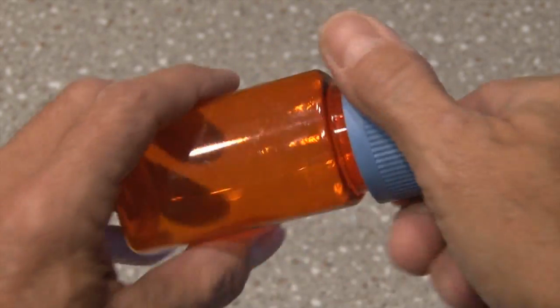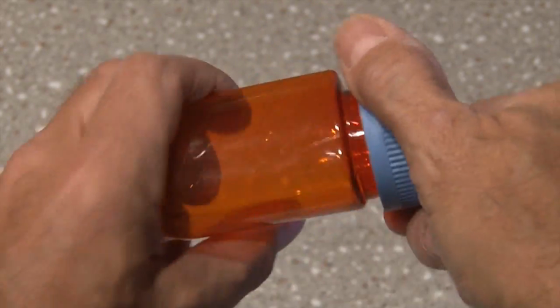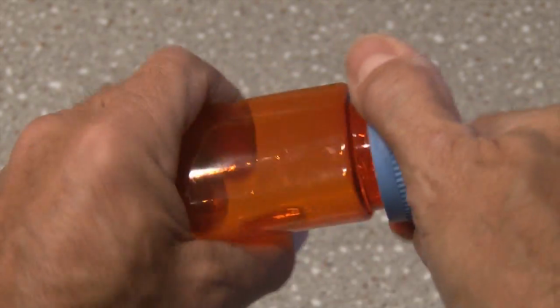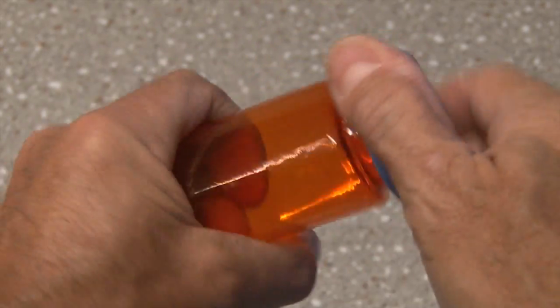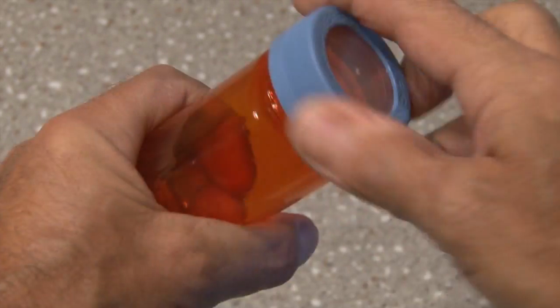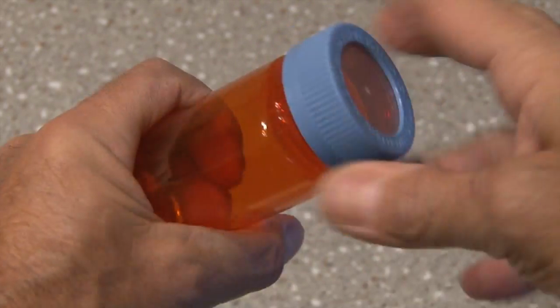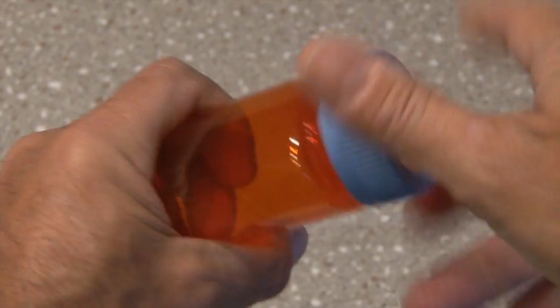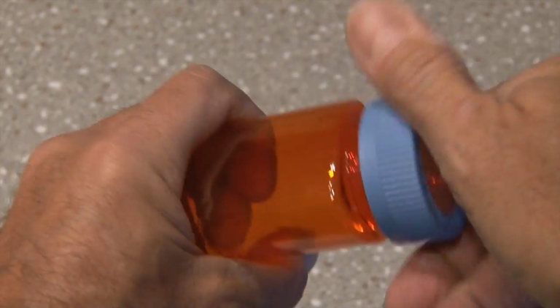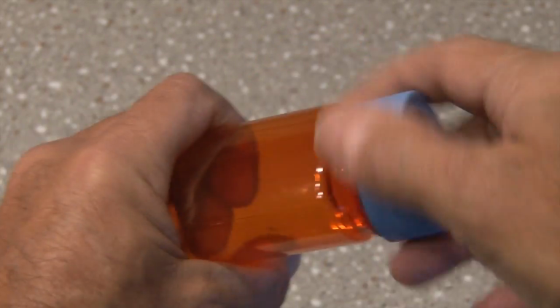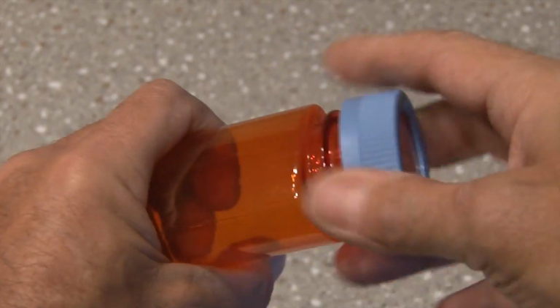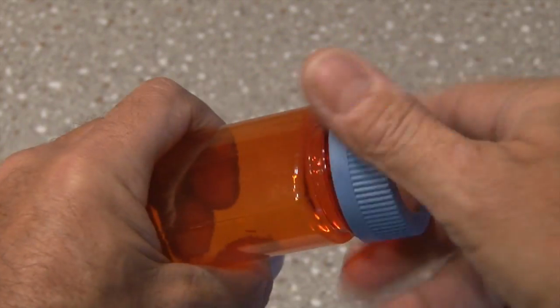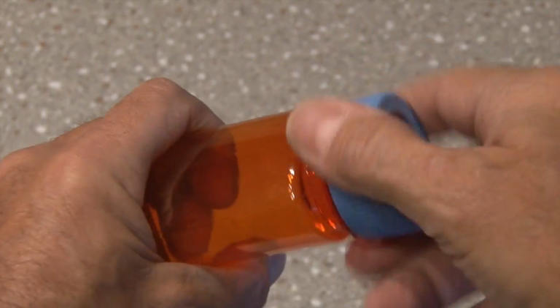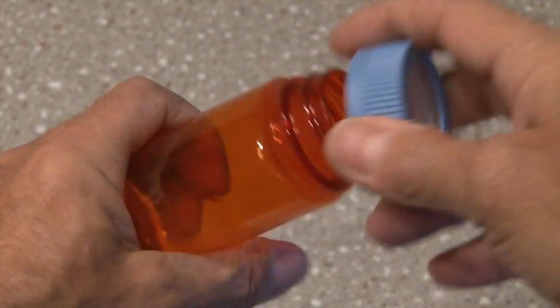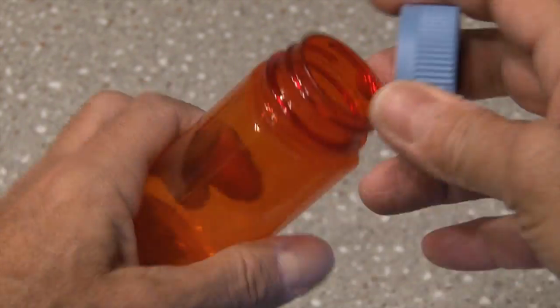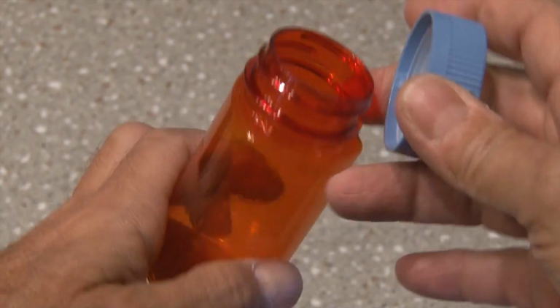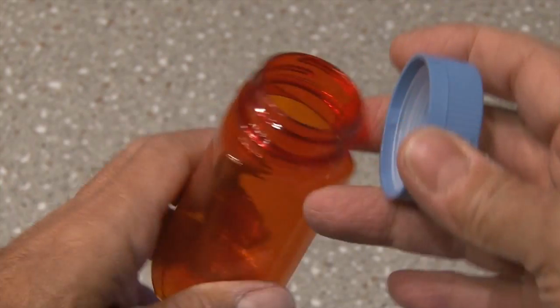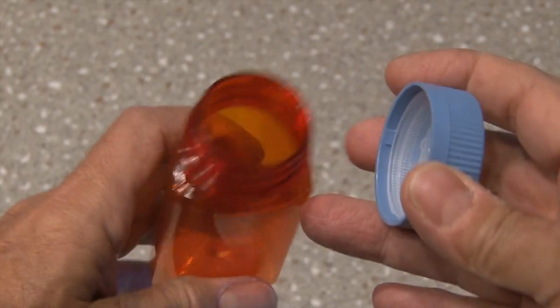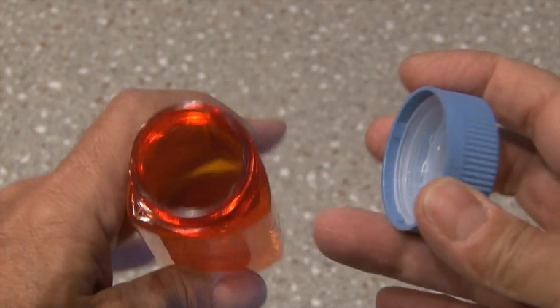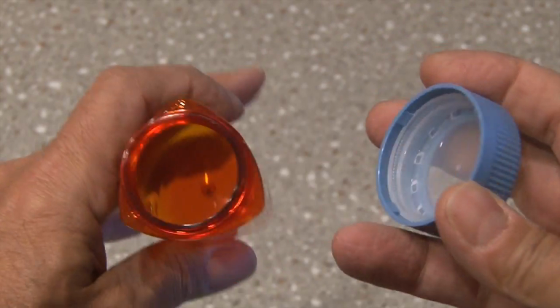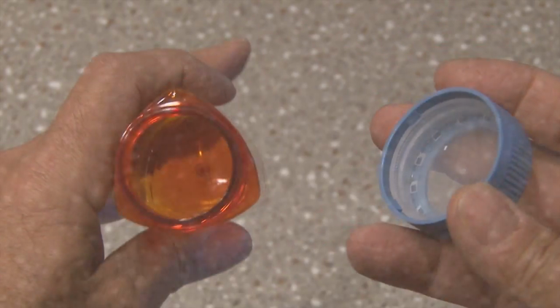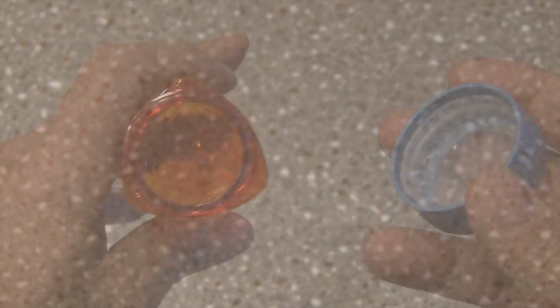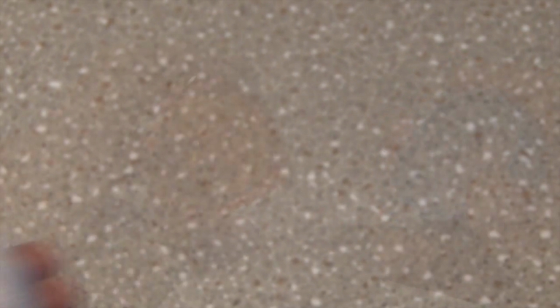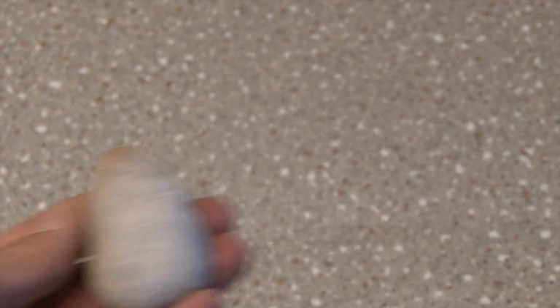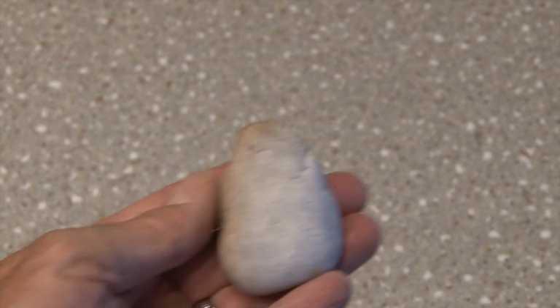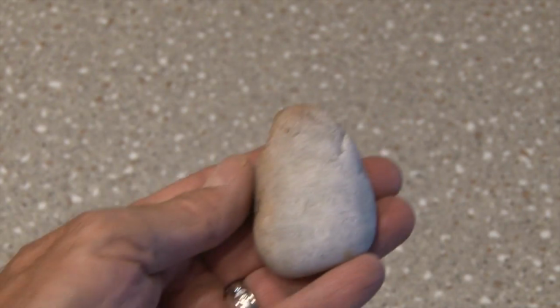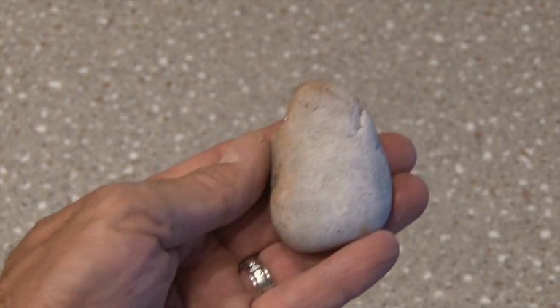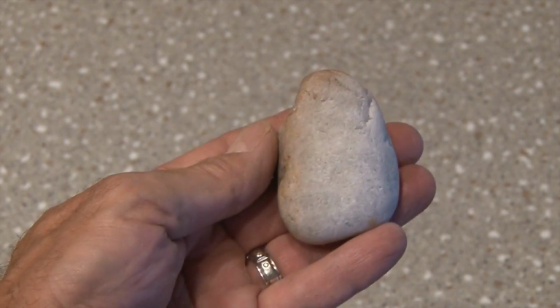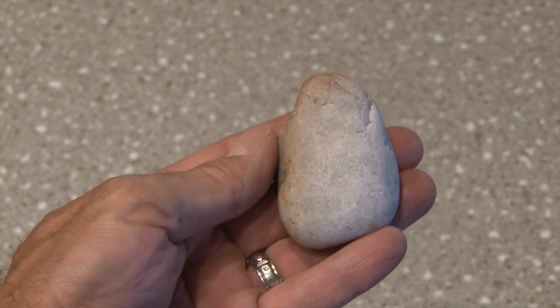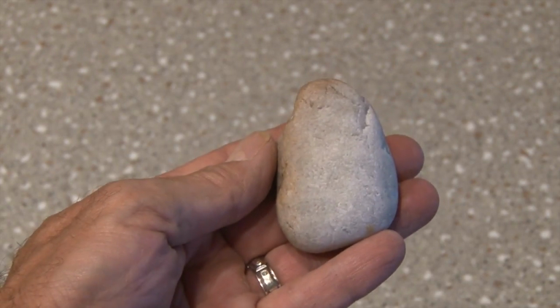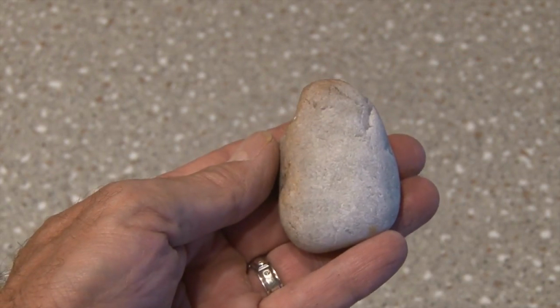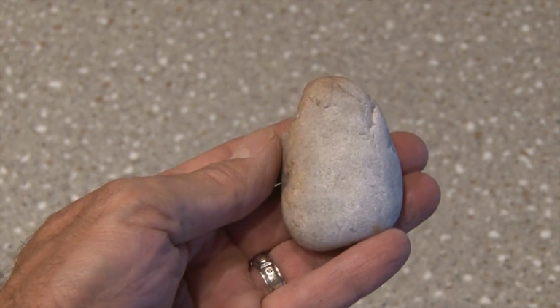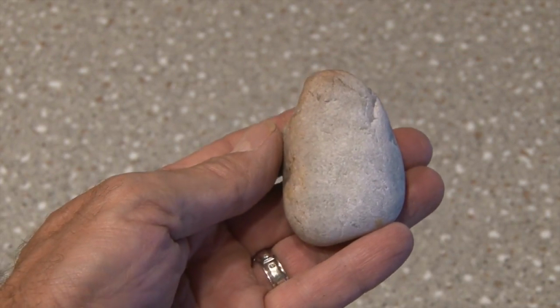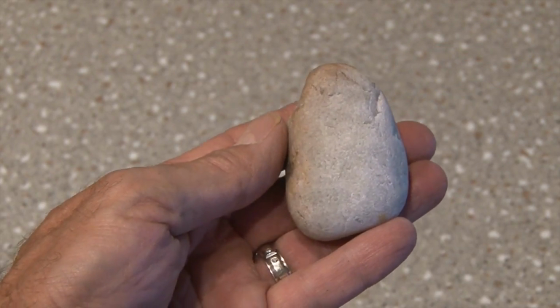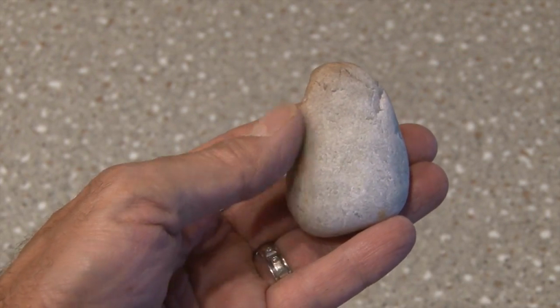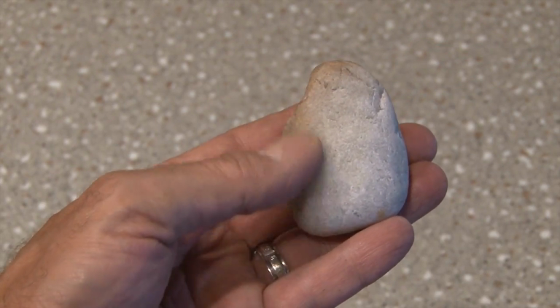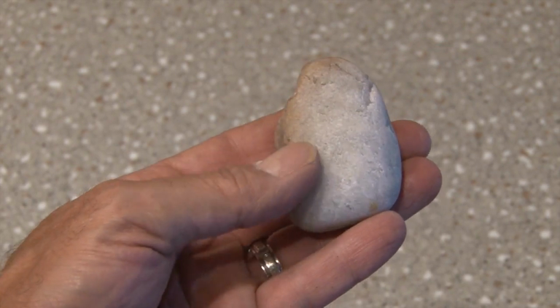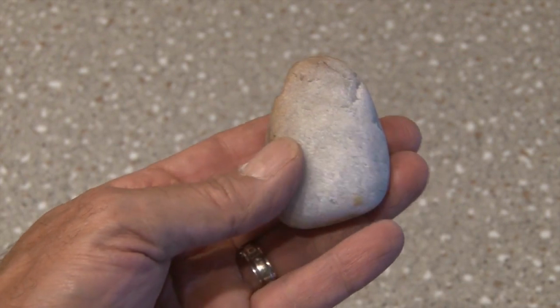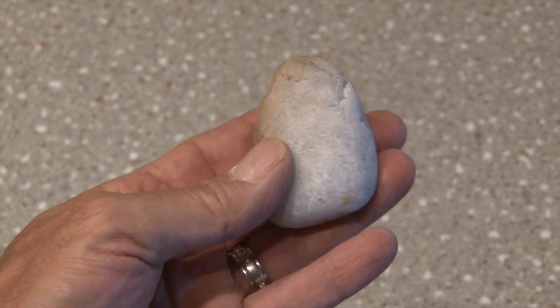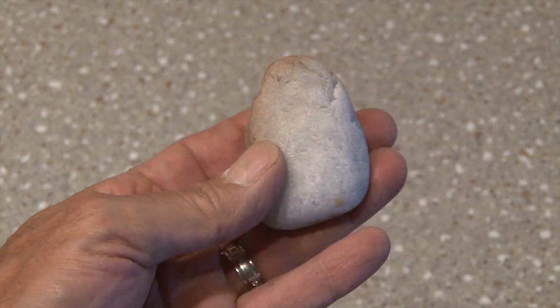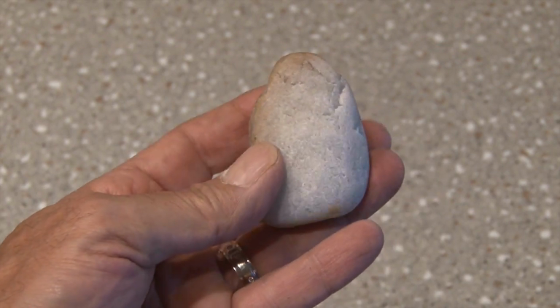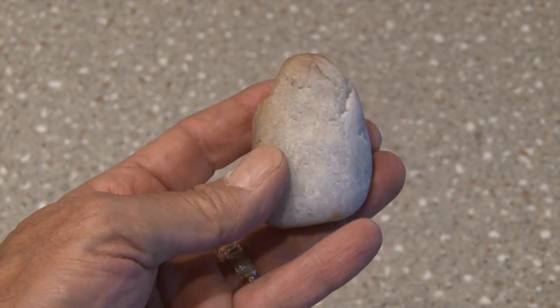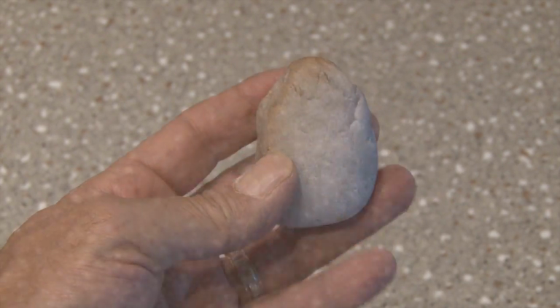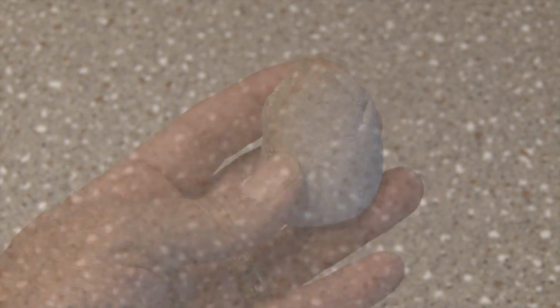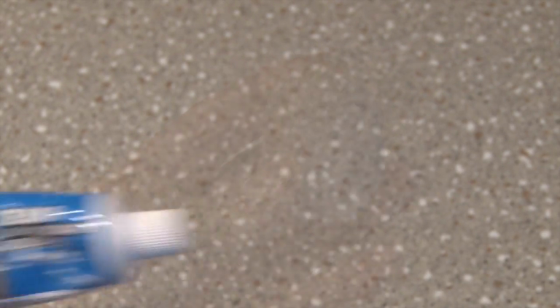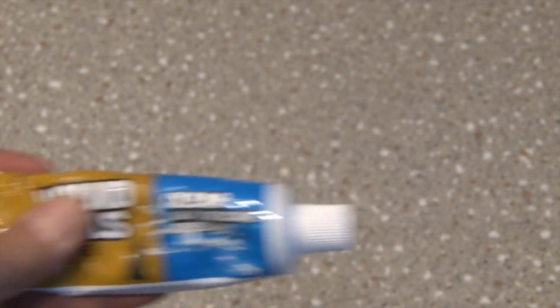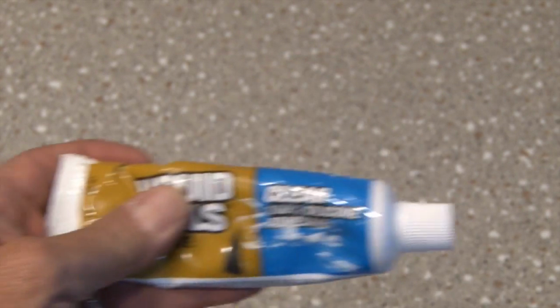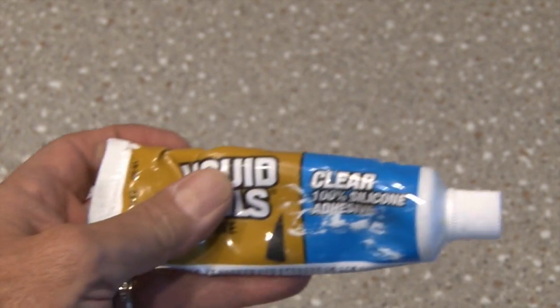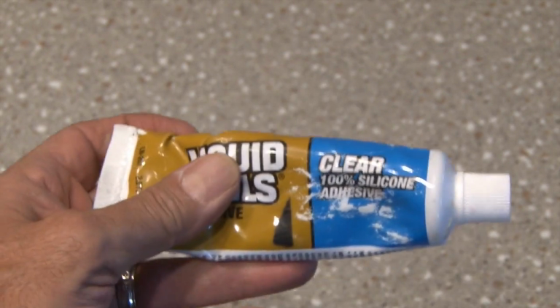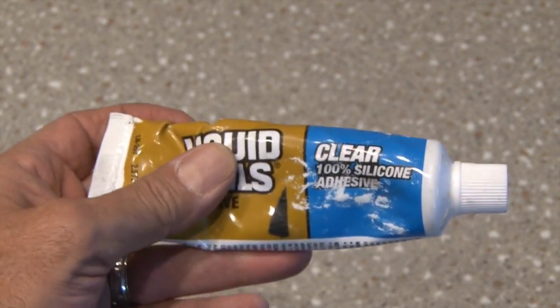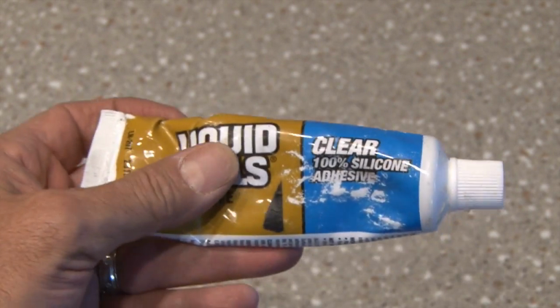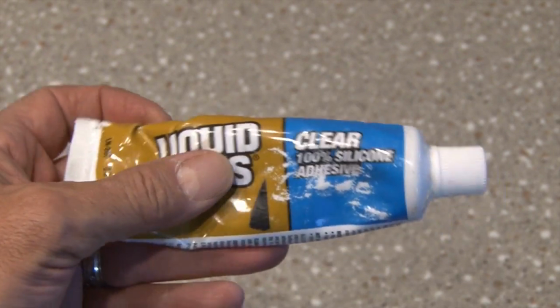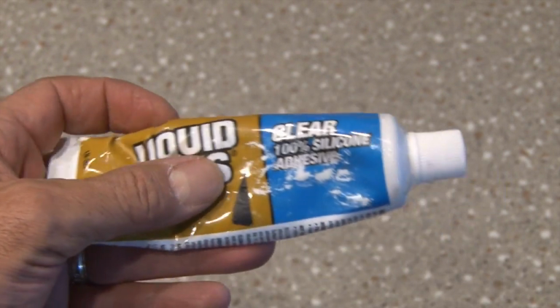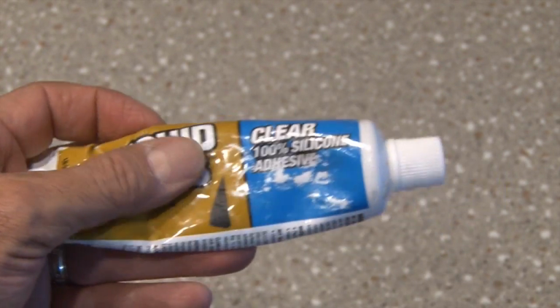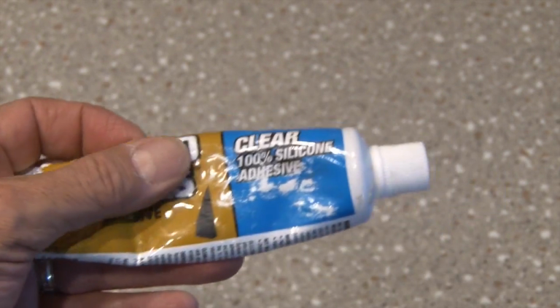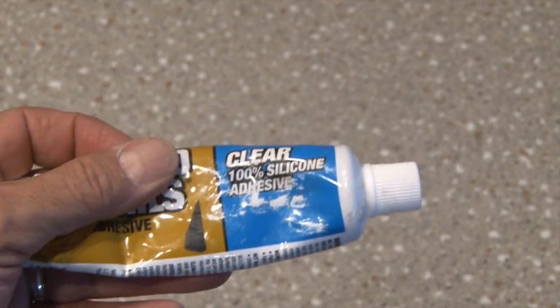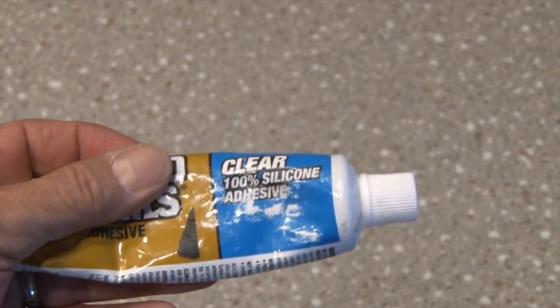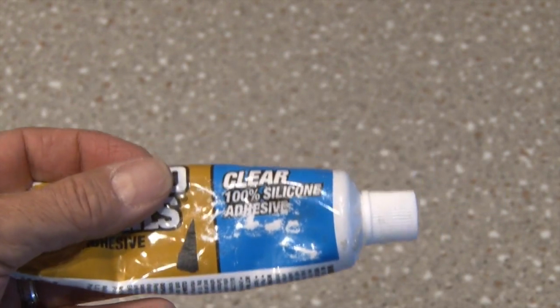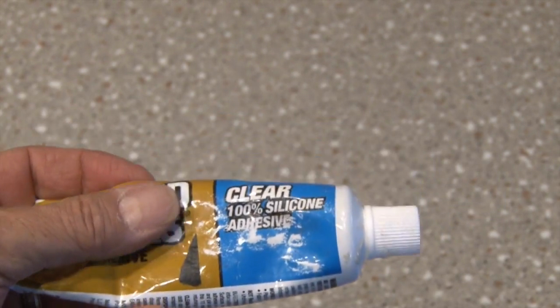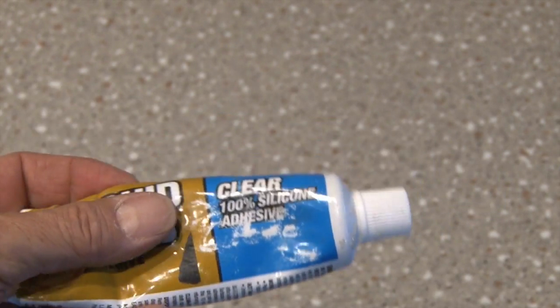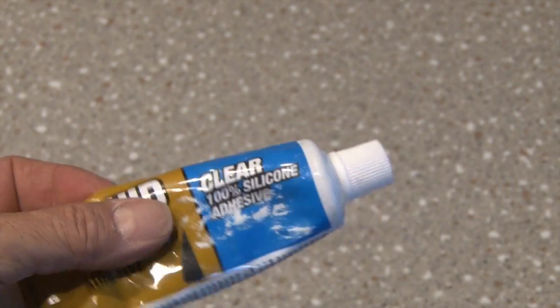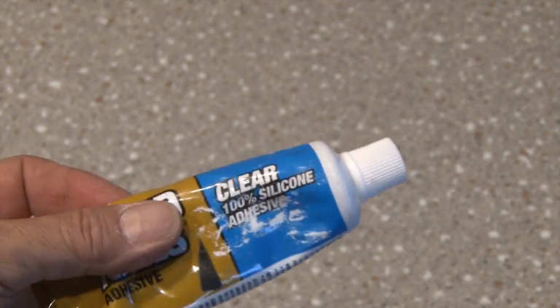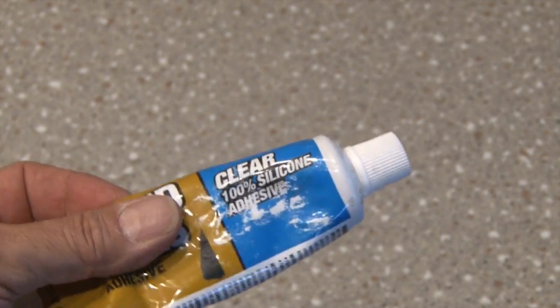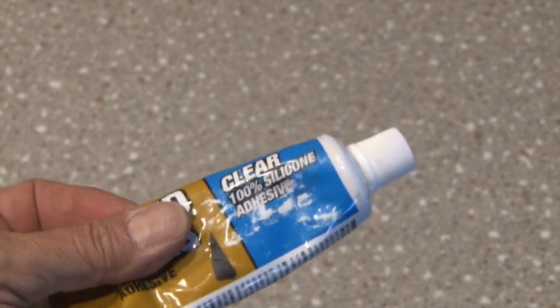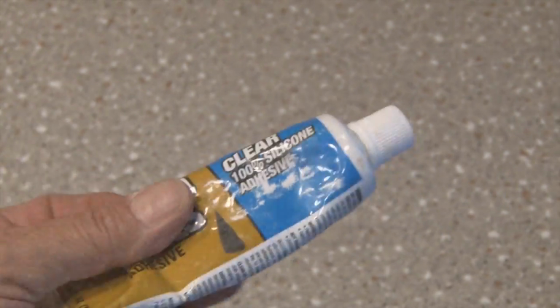You'll need a medicine bottle that has been cleaned out, and a rock that's larger than the medicine bottle top, and your favorite waterproof, heavy-duty adhesive.